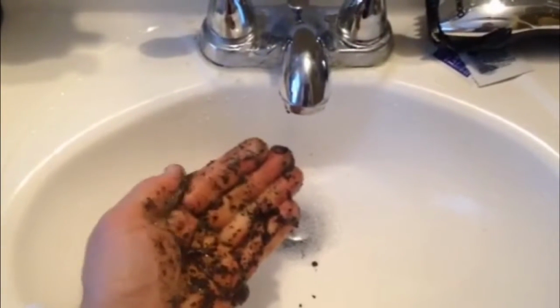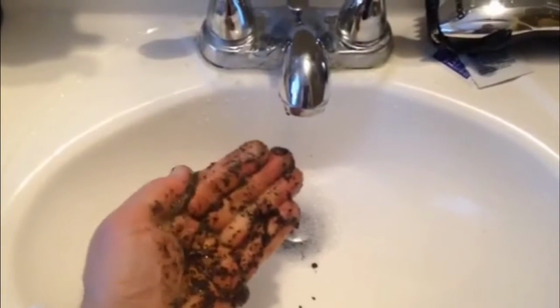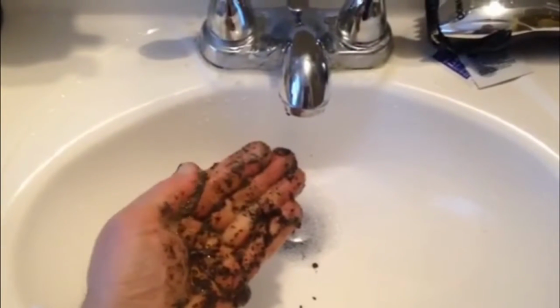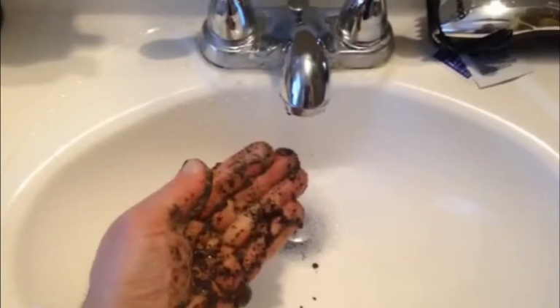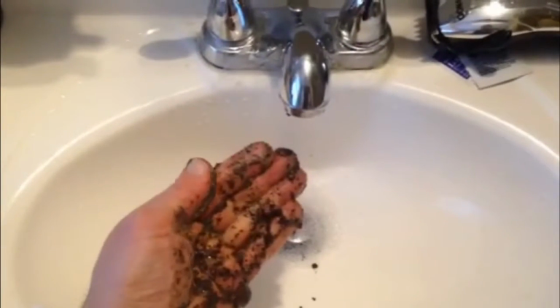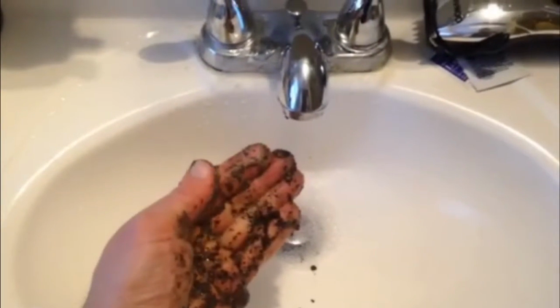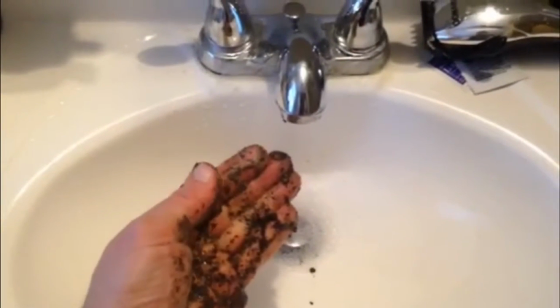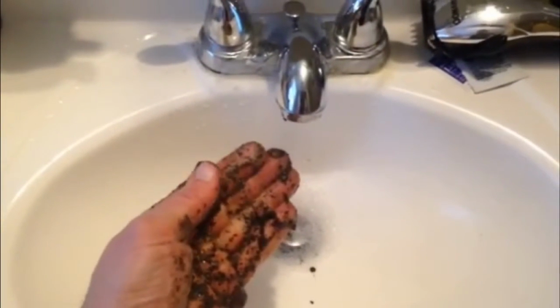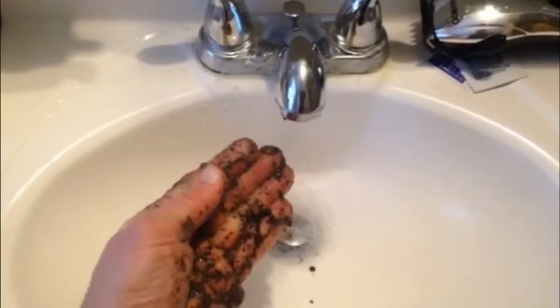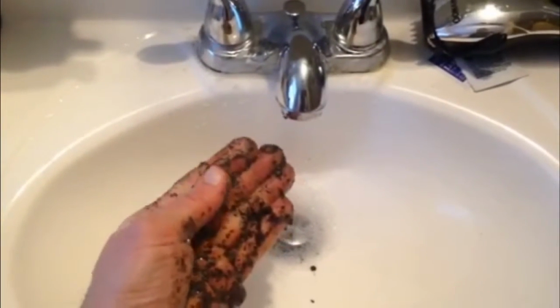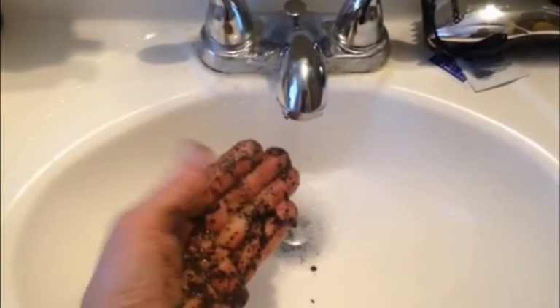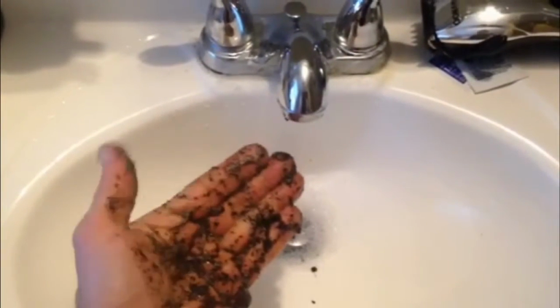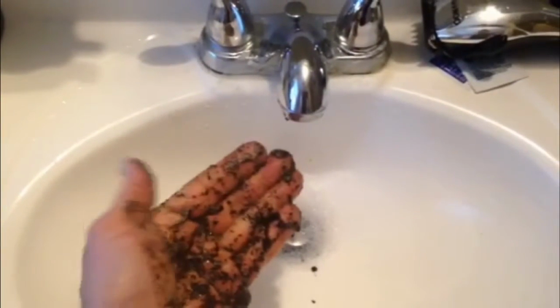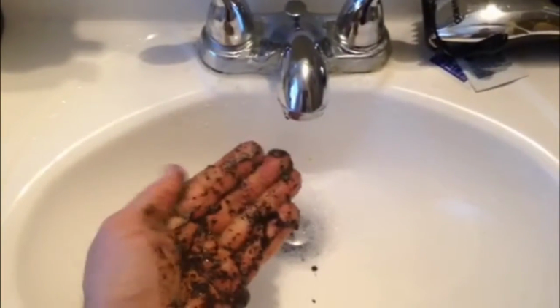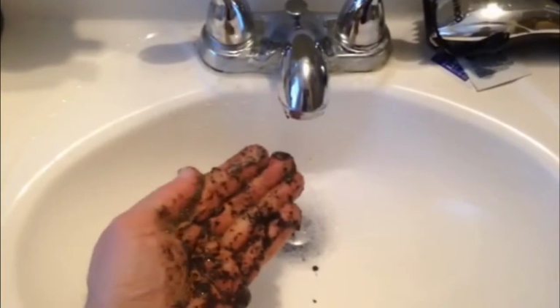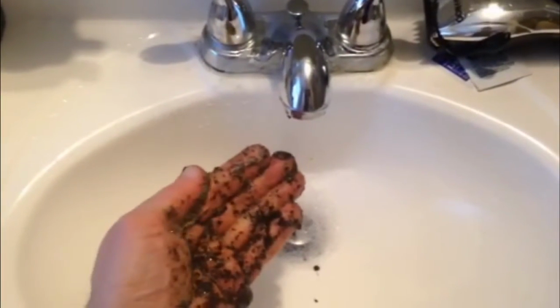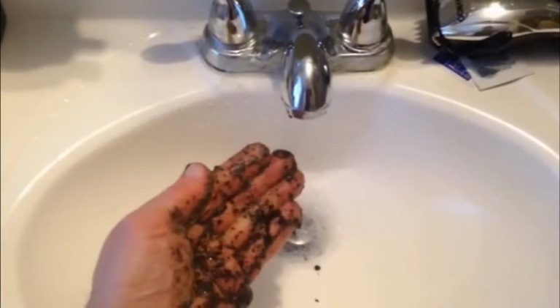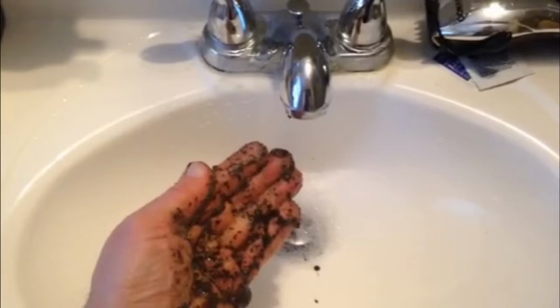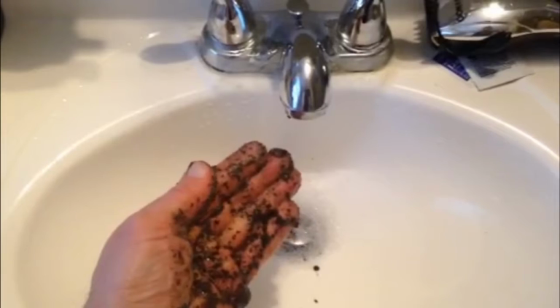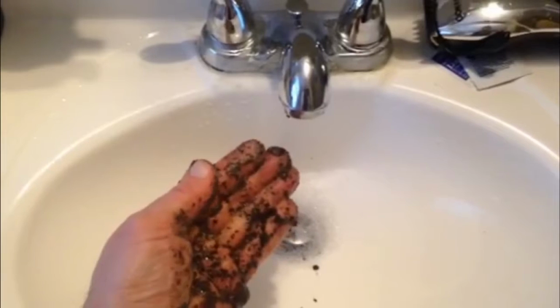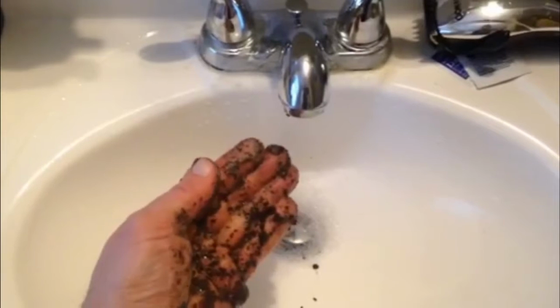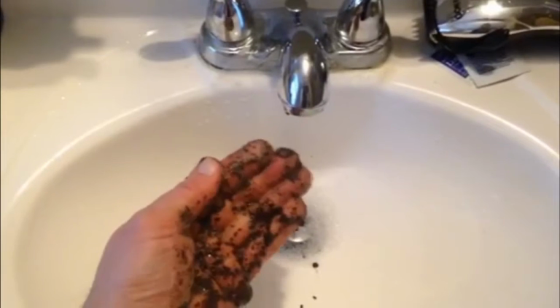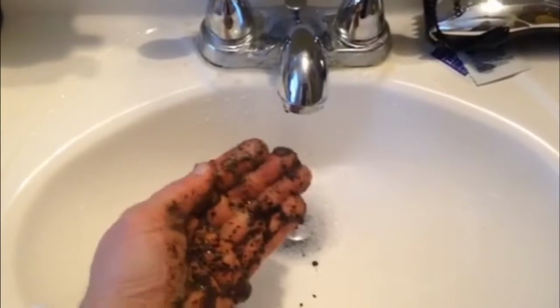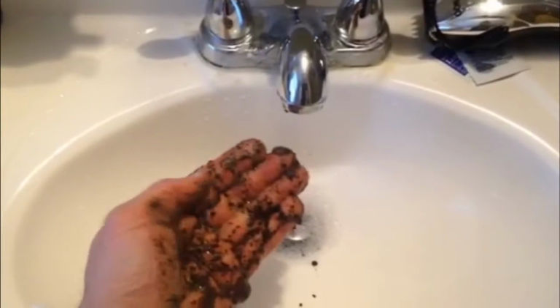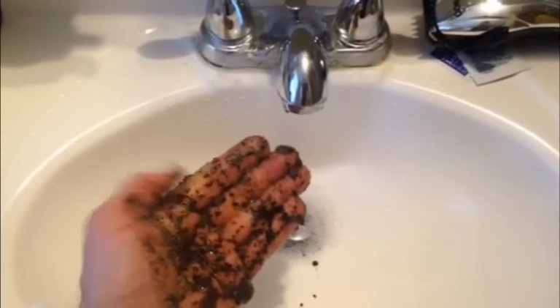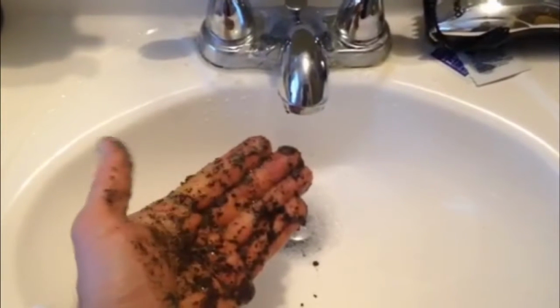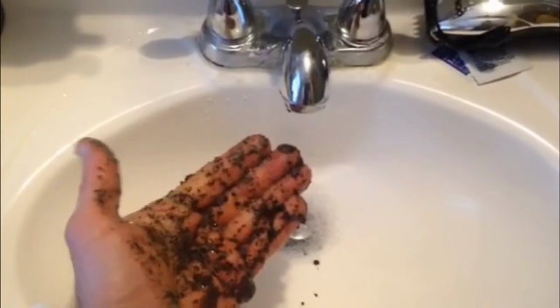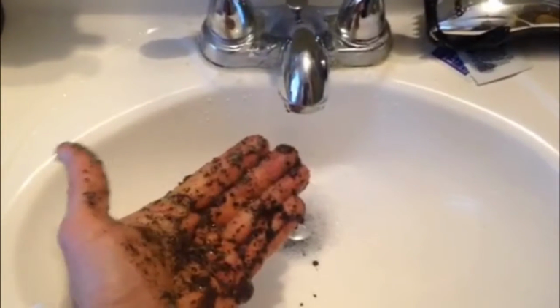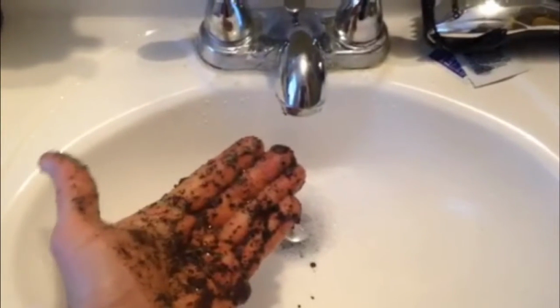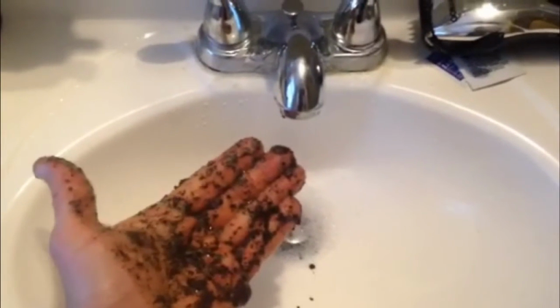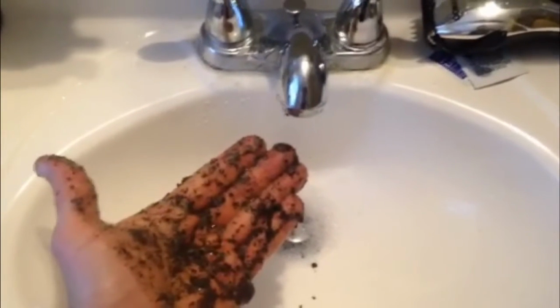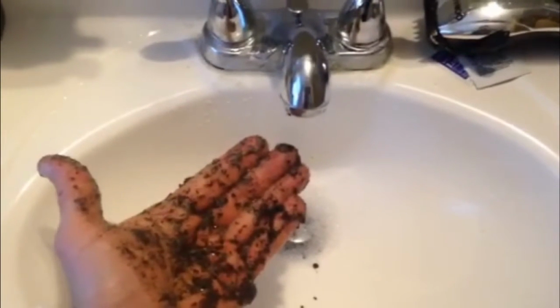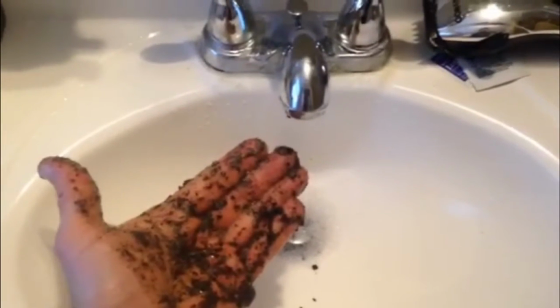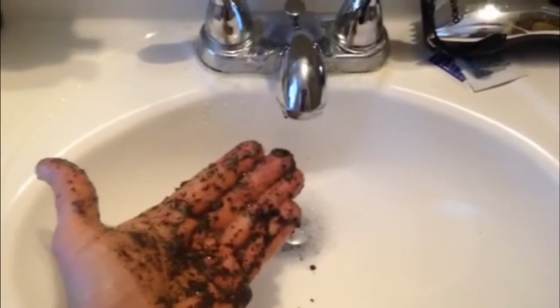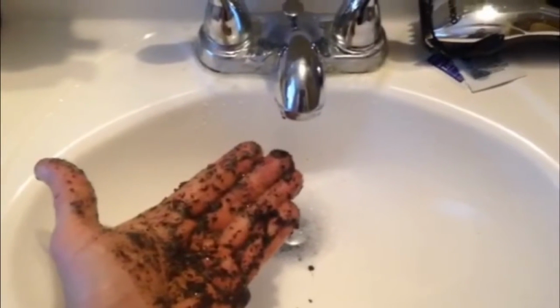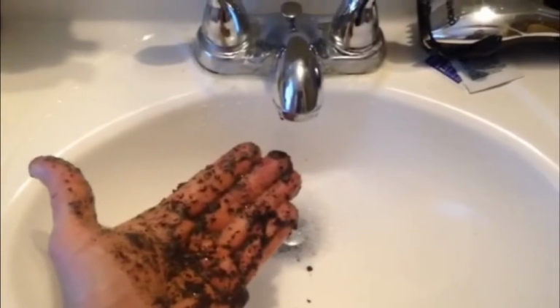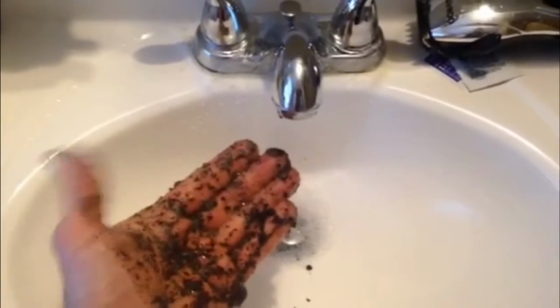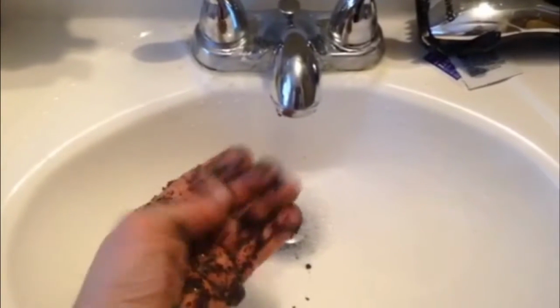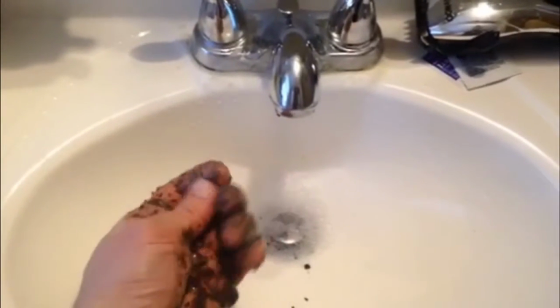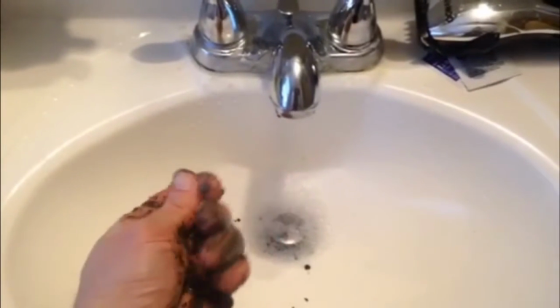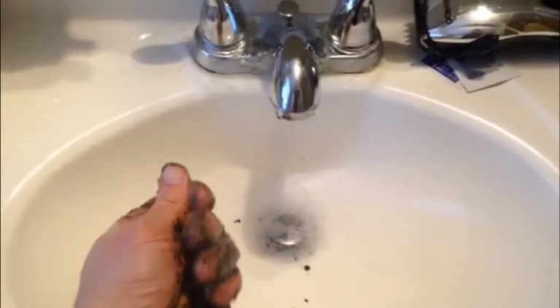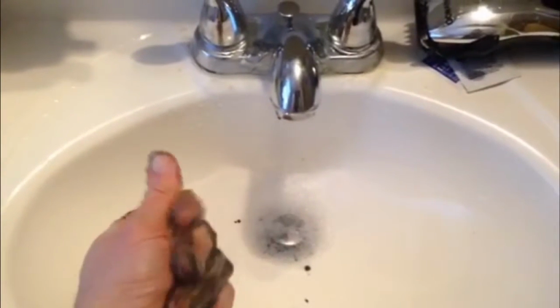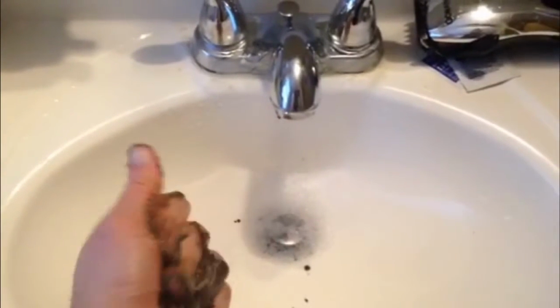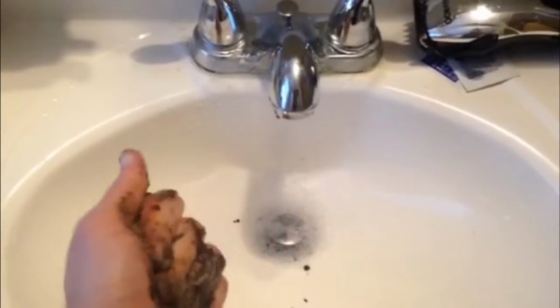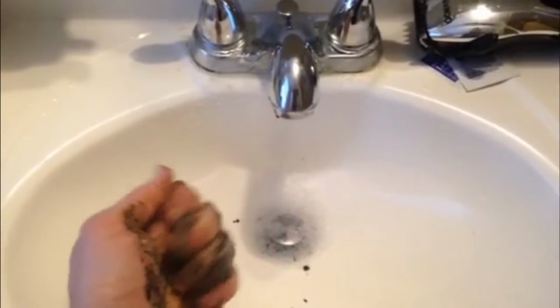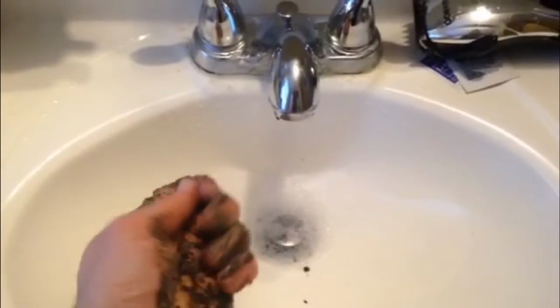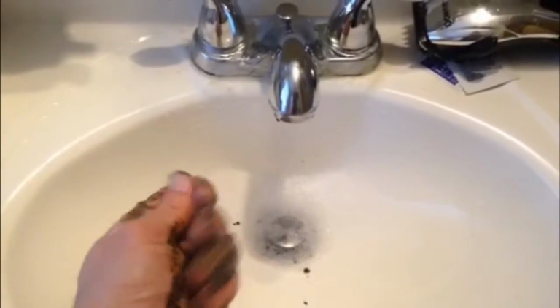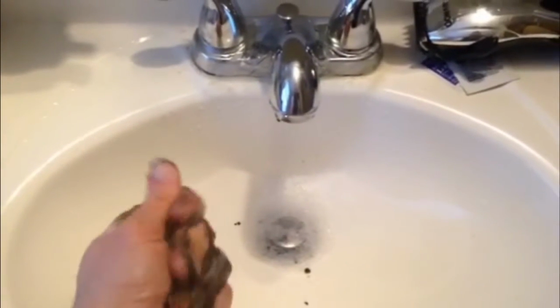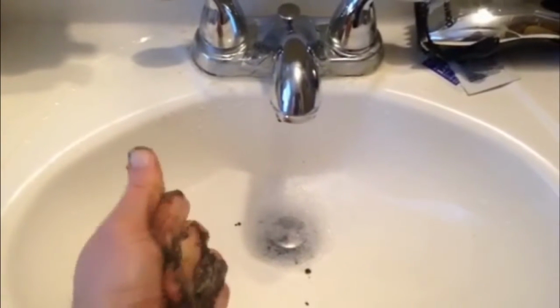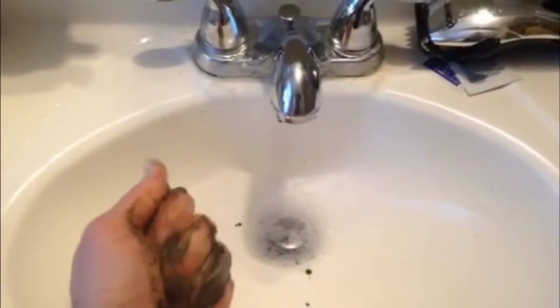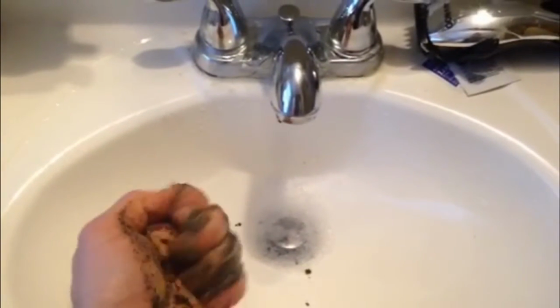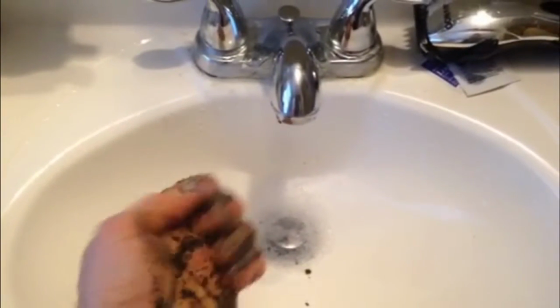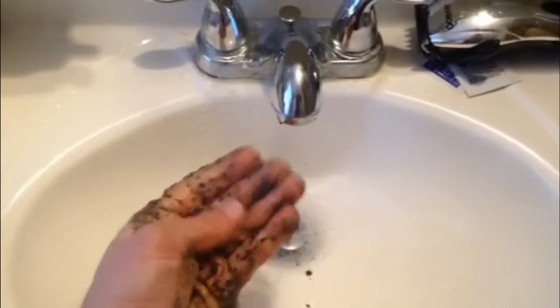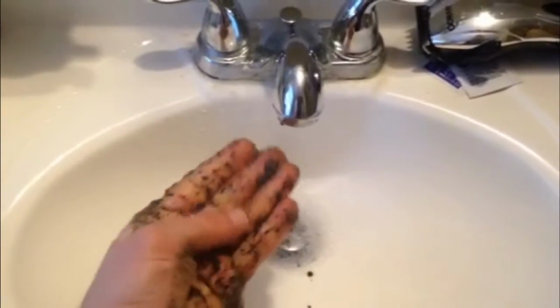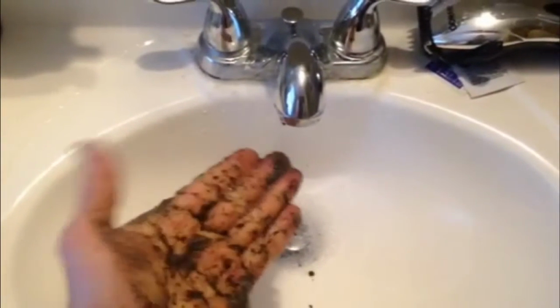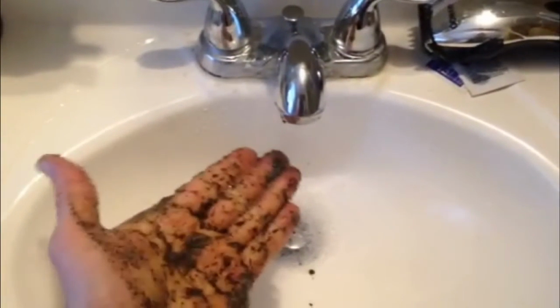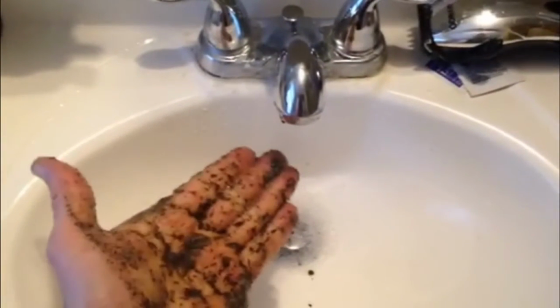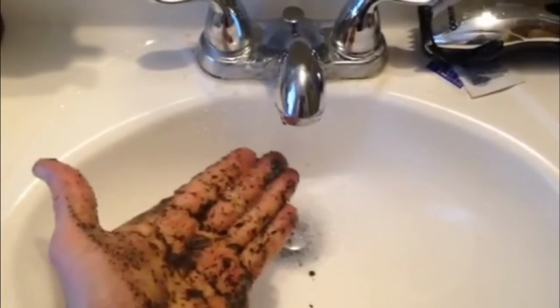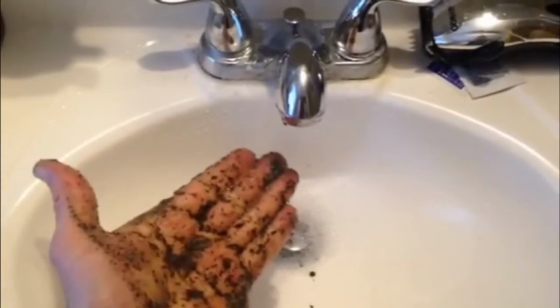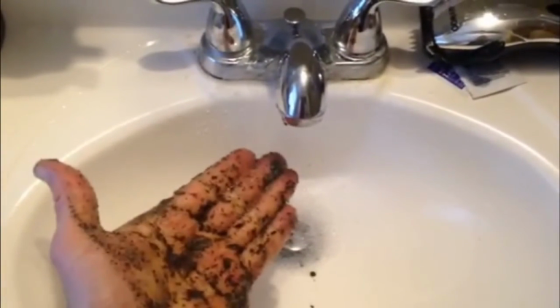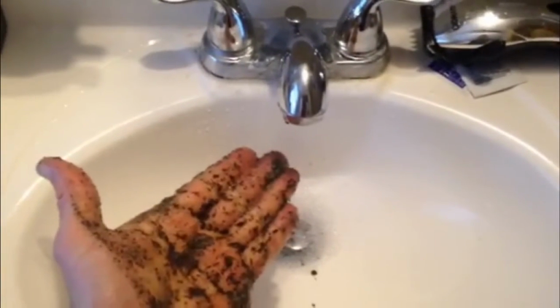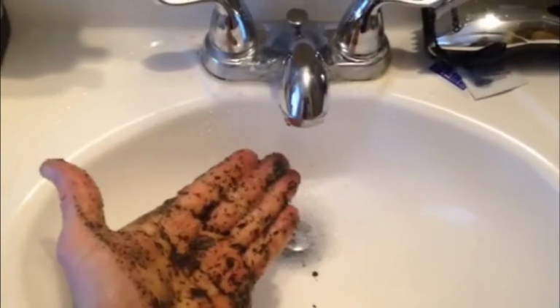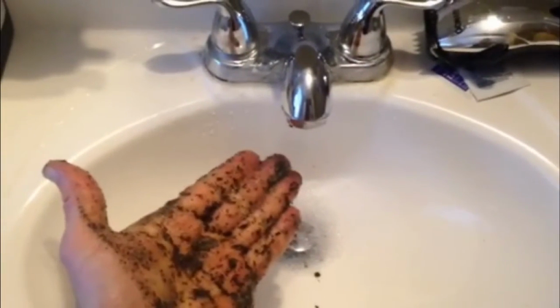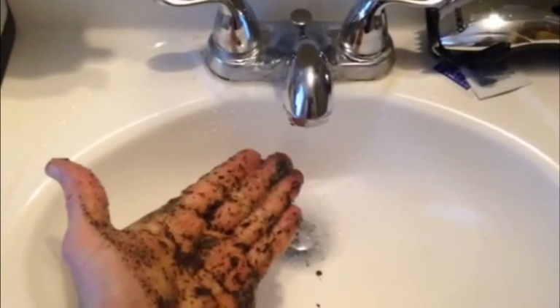Instead of maybe going in your compost bin or the trash, you can use coffee grounds to do something else — all right.